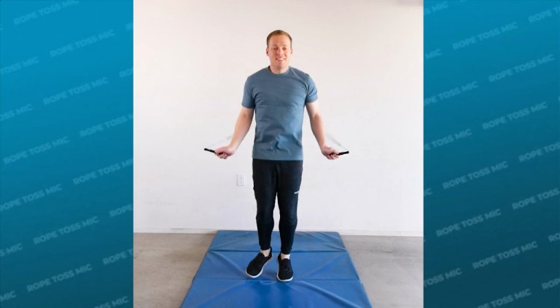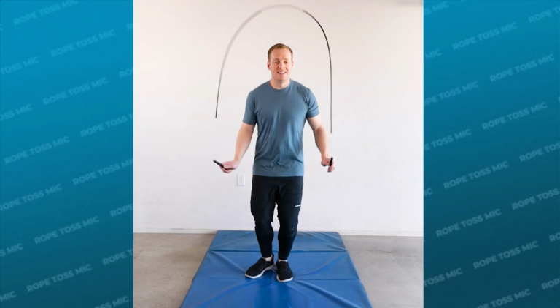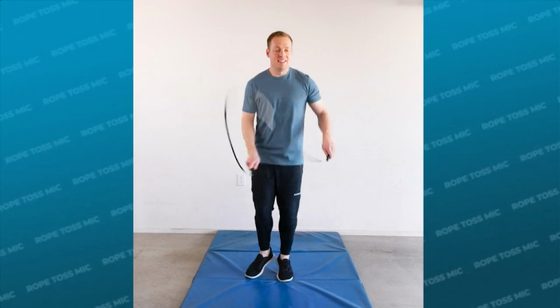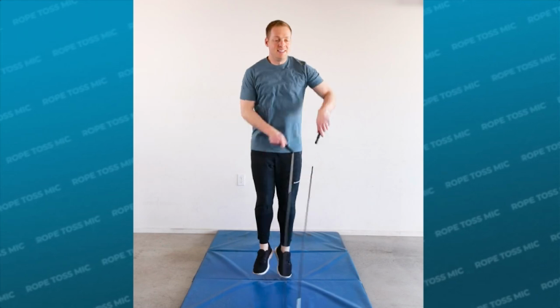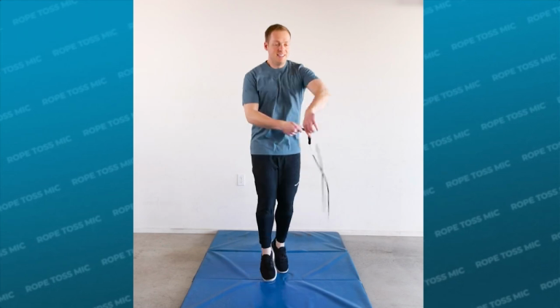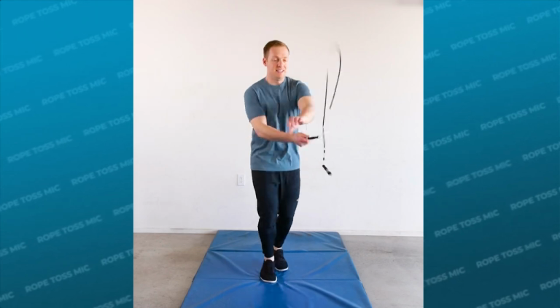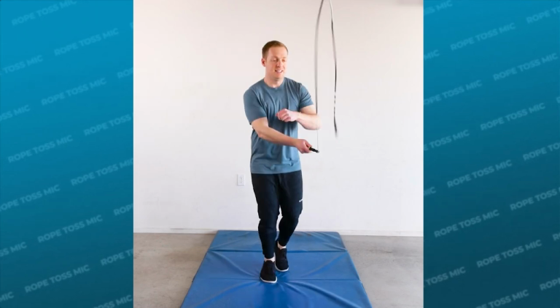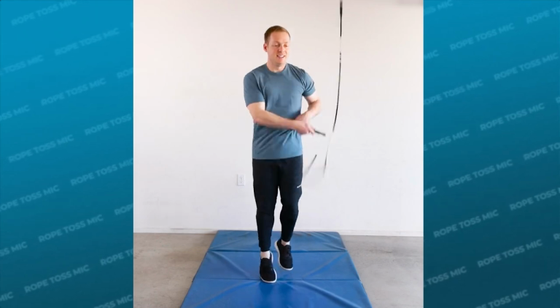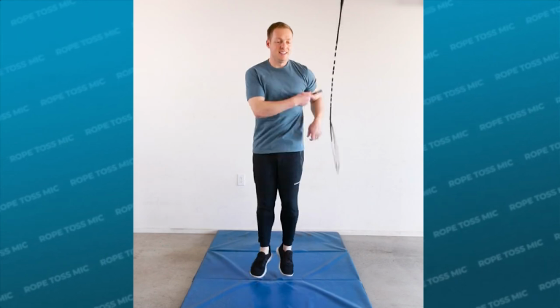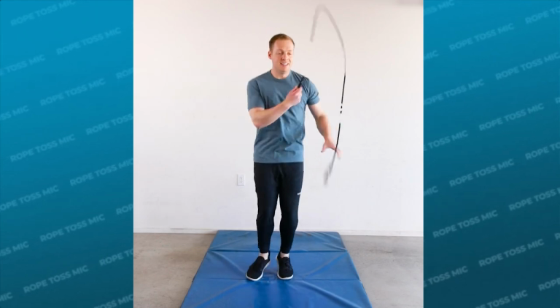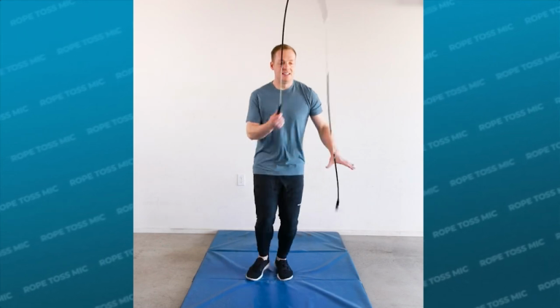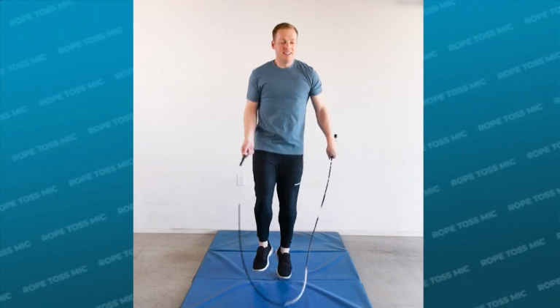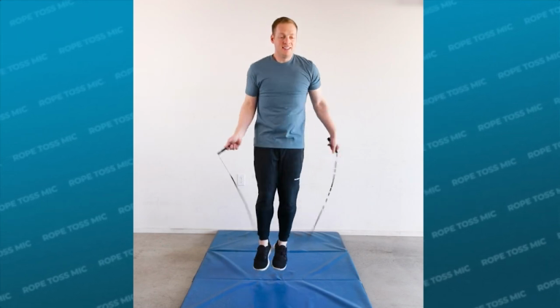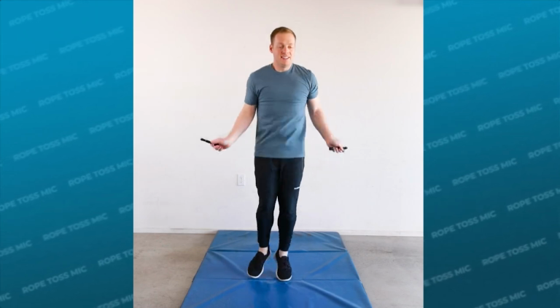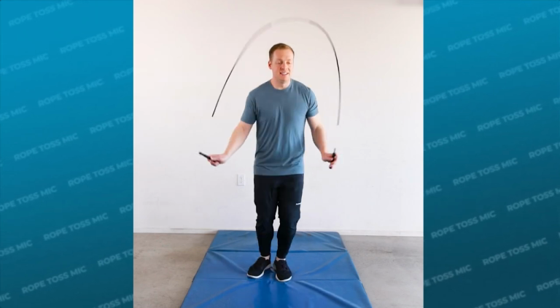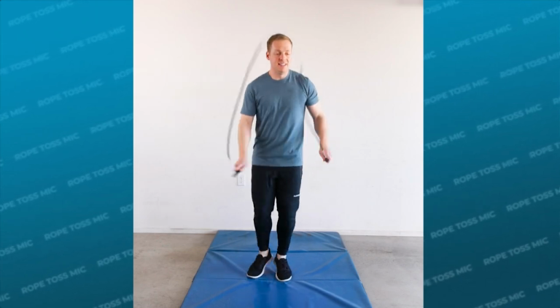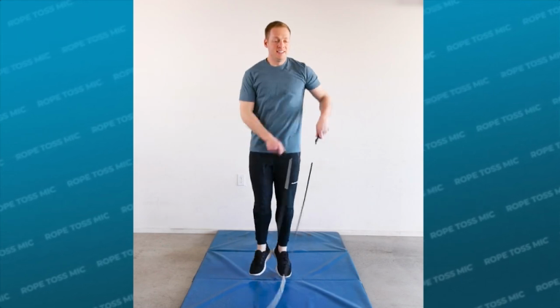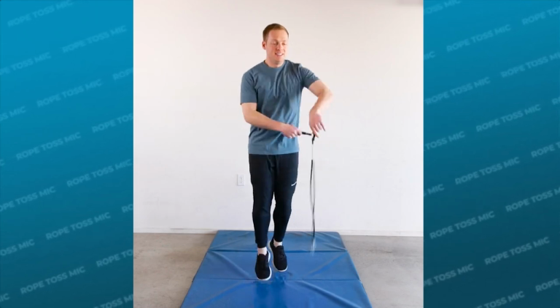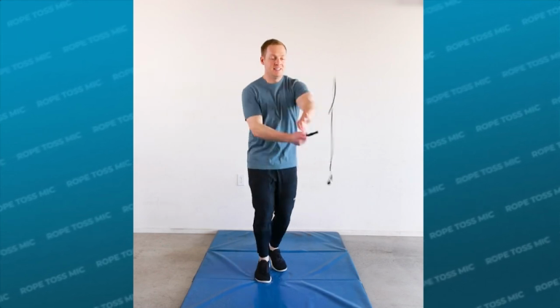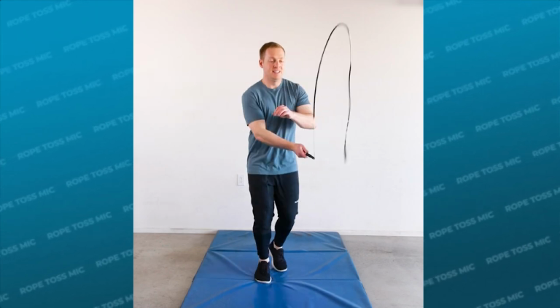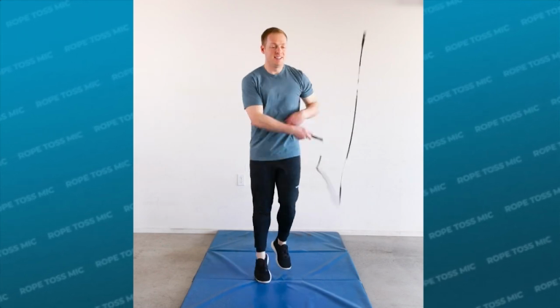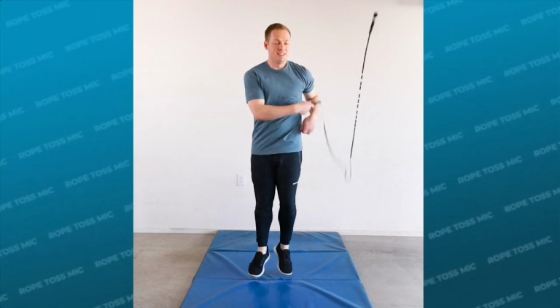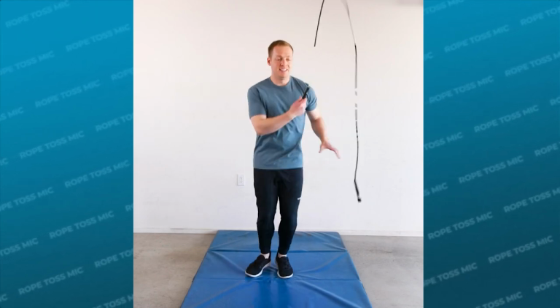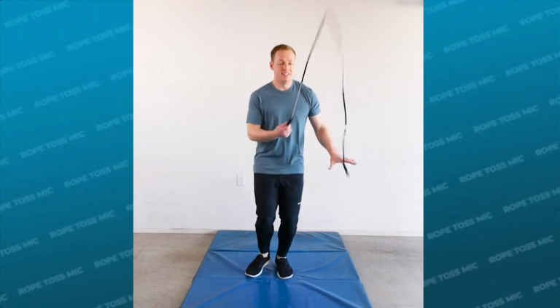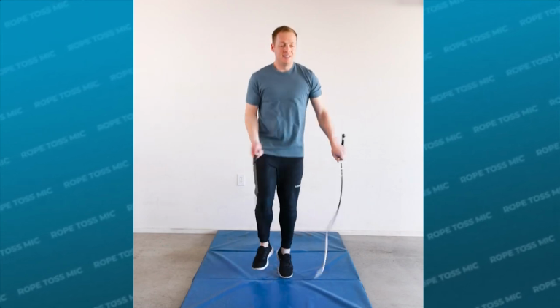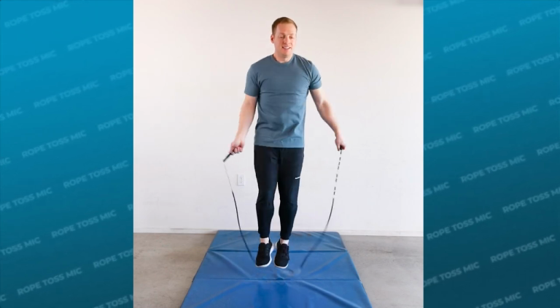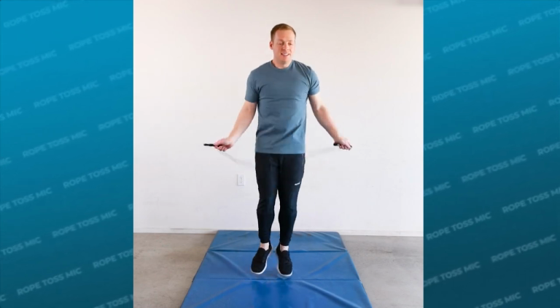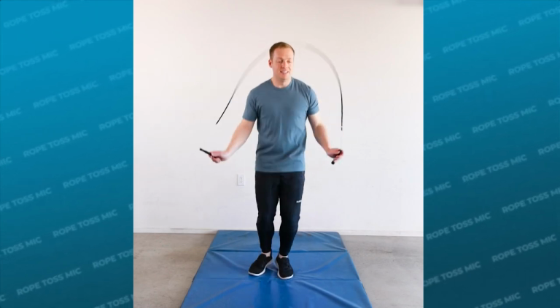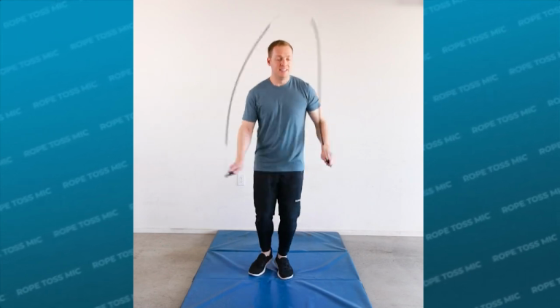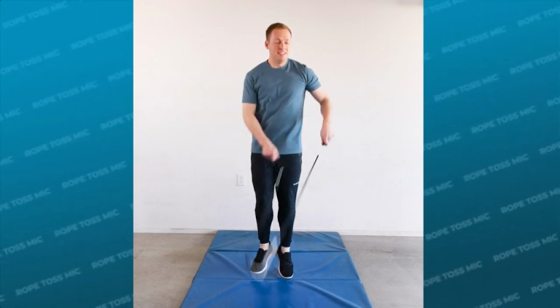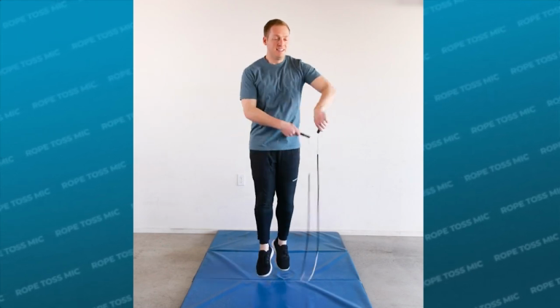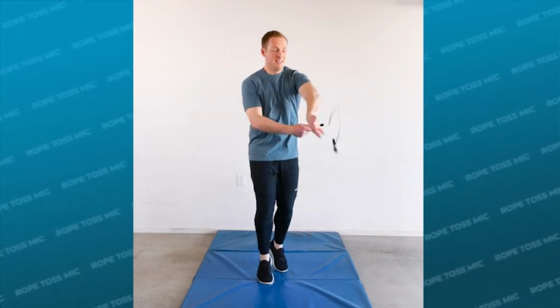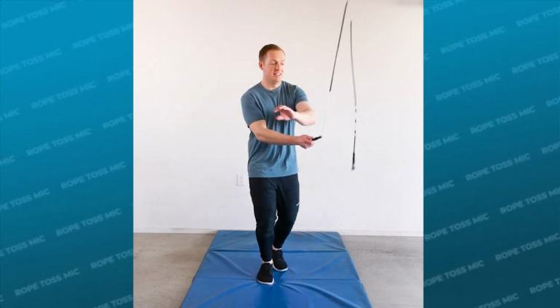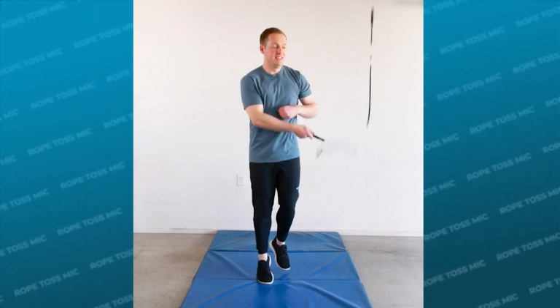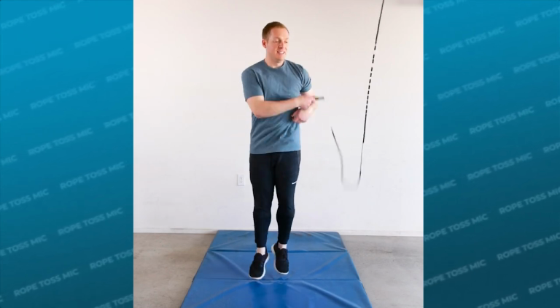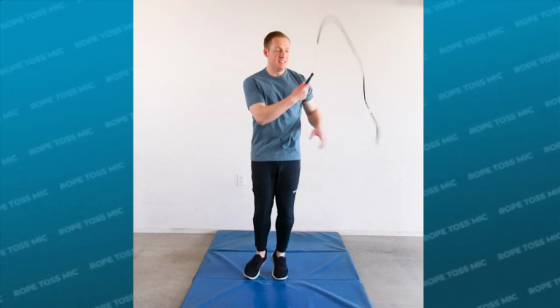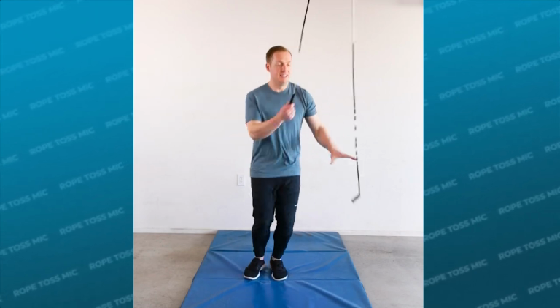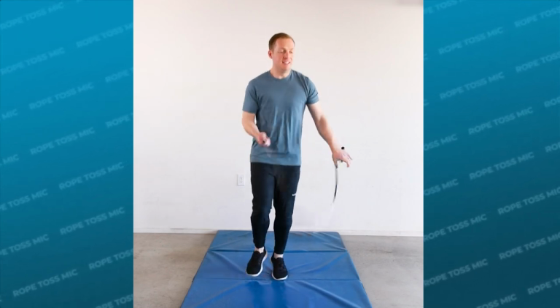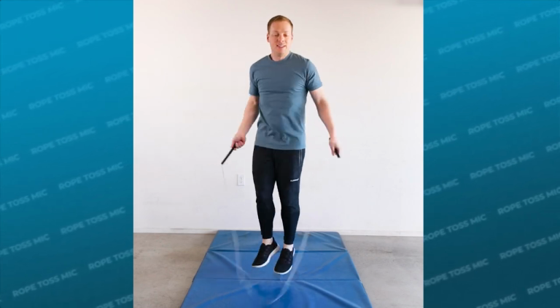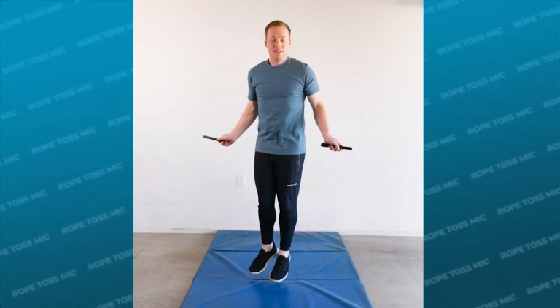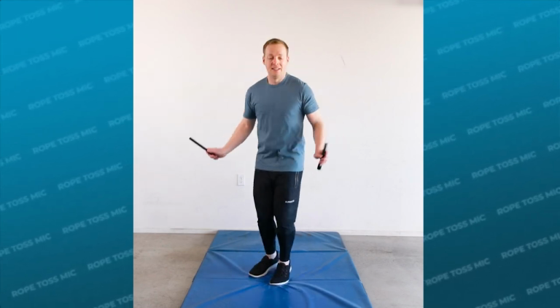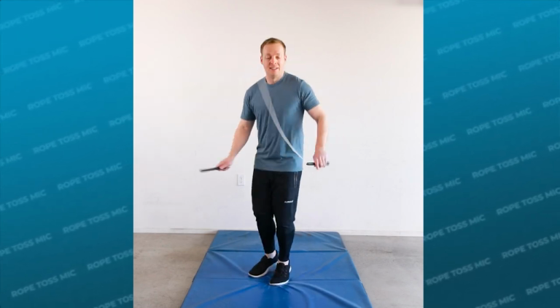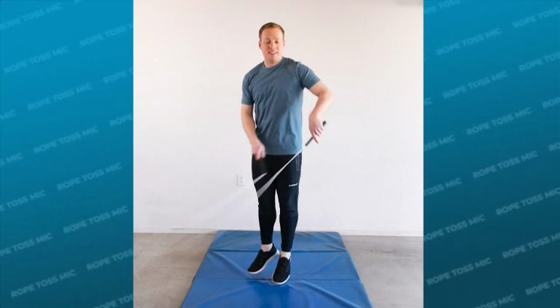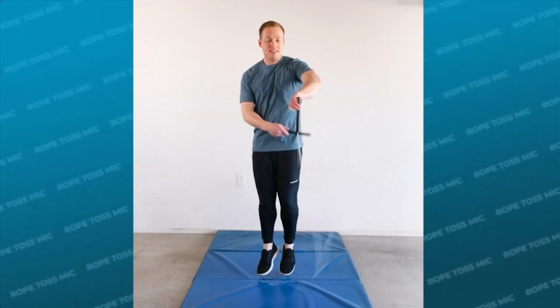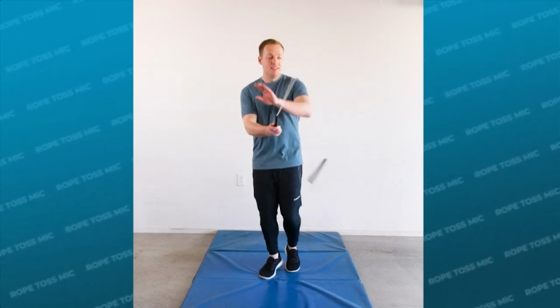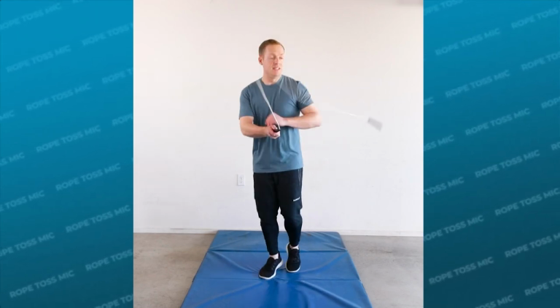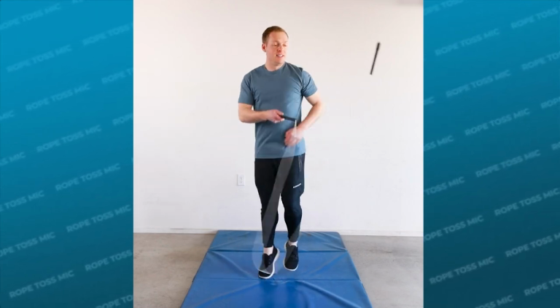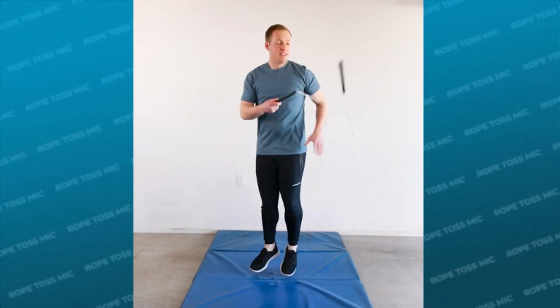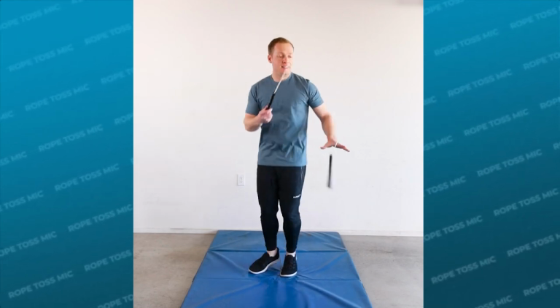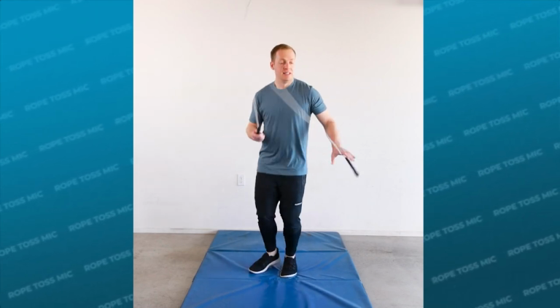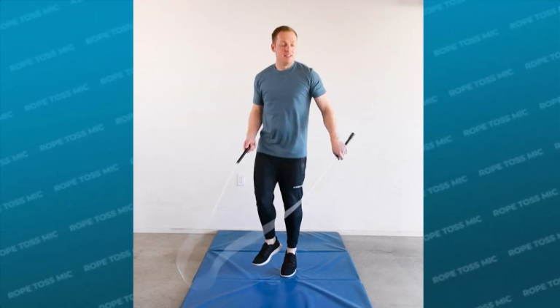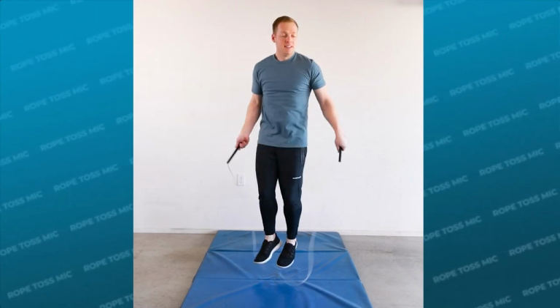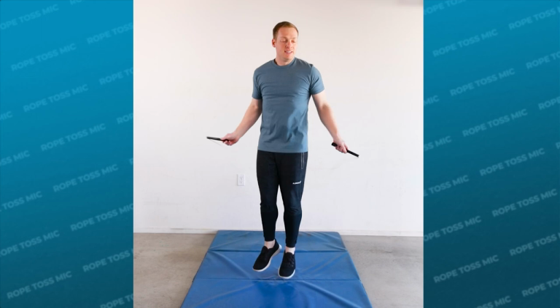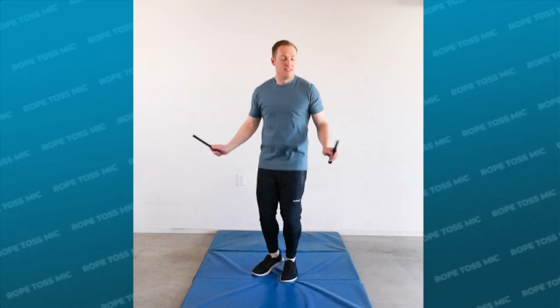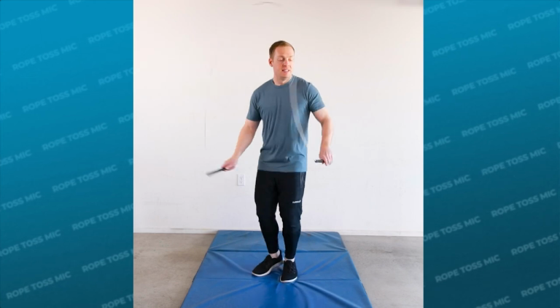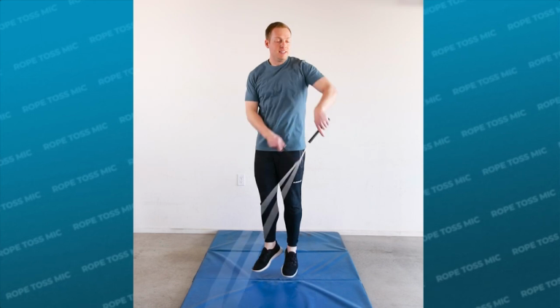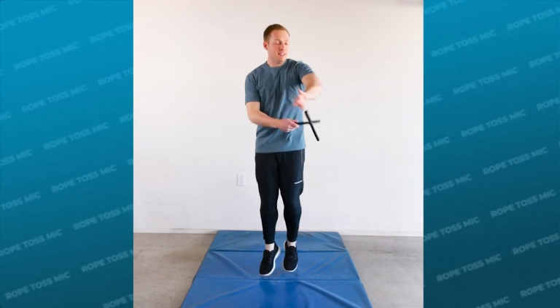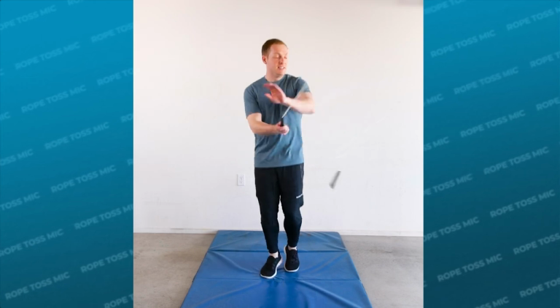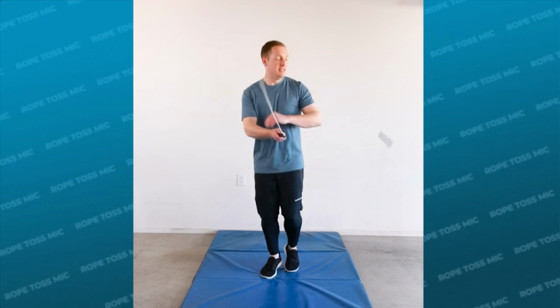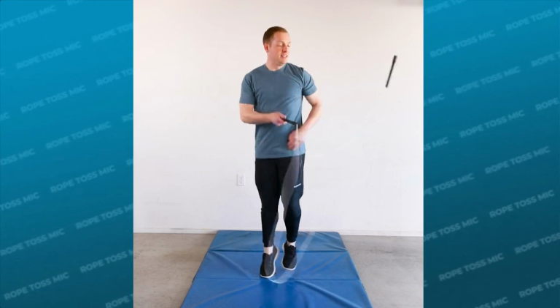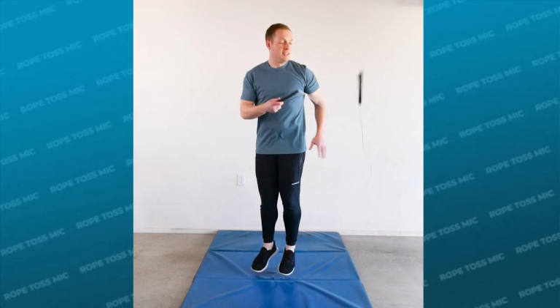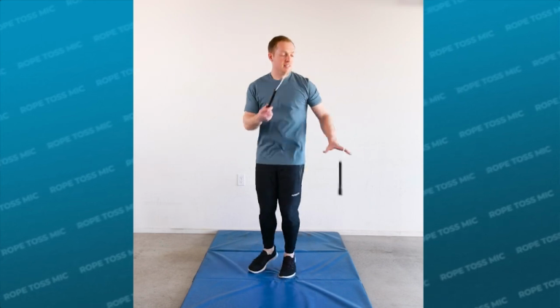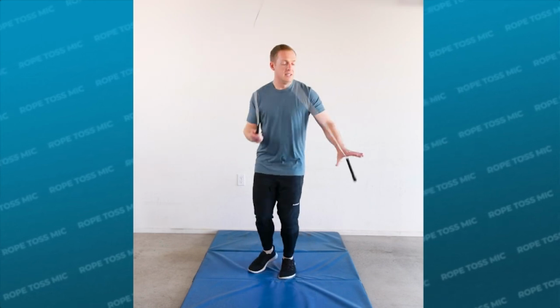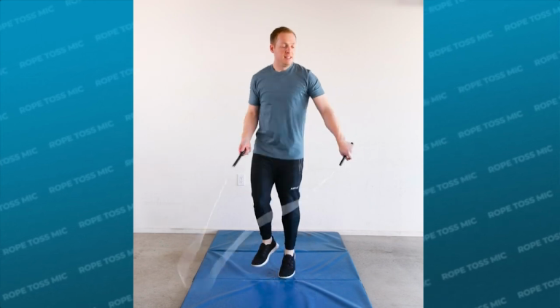What is going on jumpers? In this jump rope tutorial we're gonna cover the mic release, which is a skill where you let go of the rope and then catch it again.